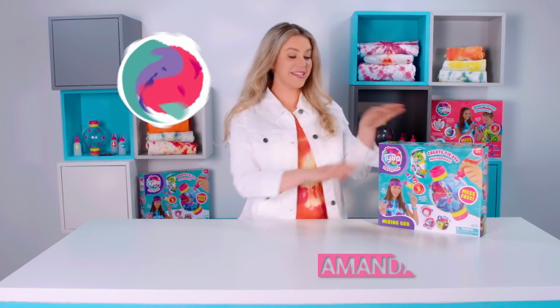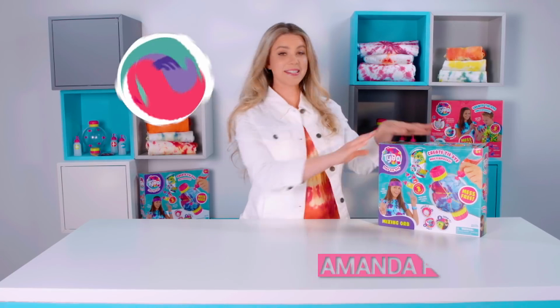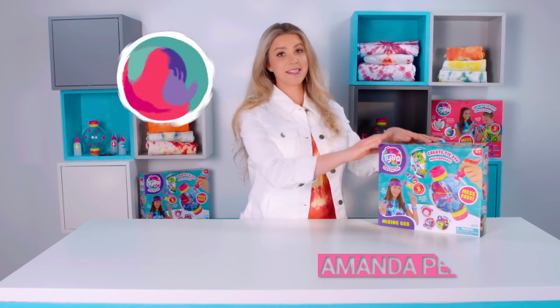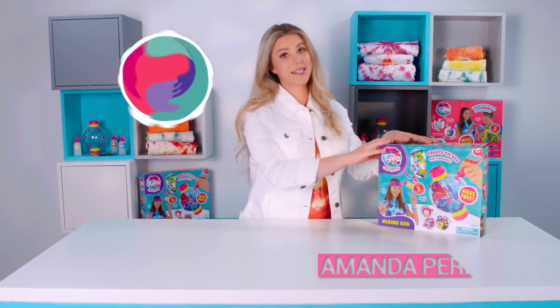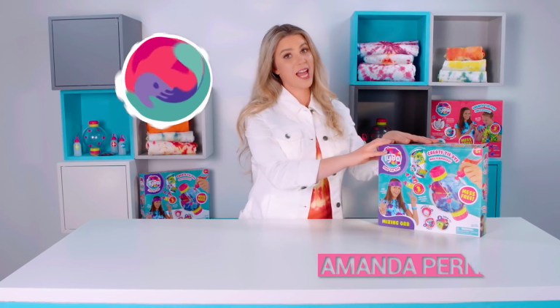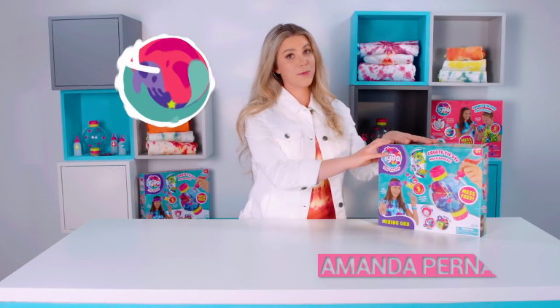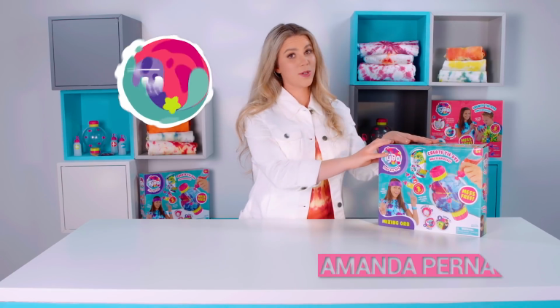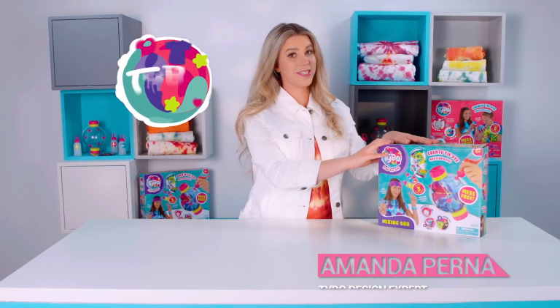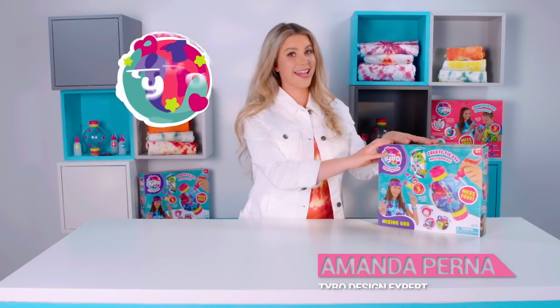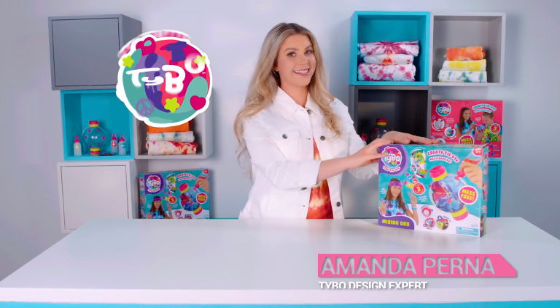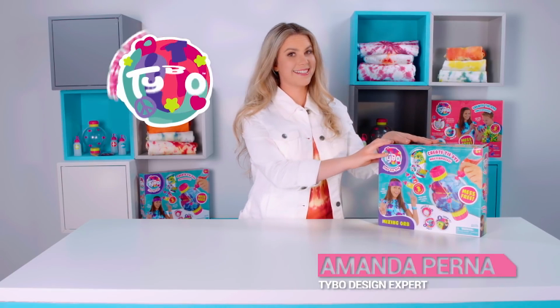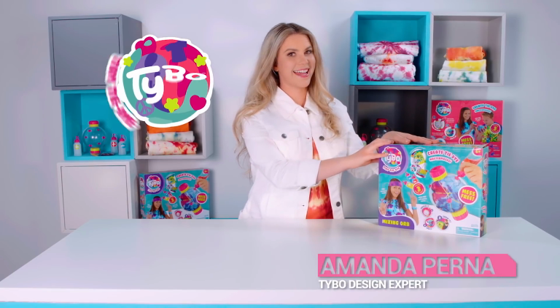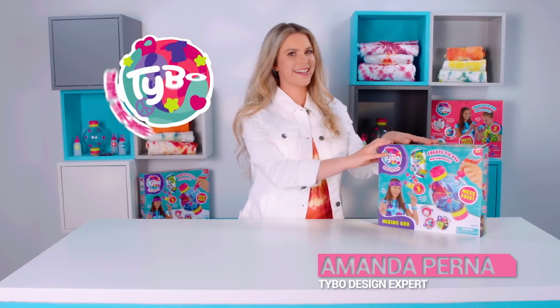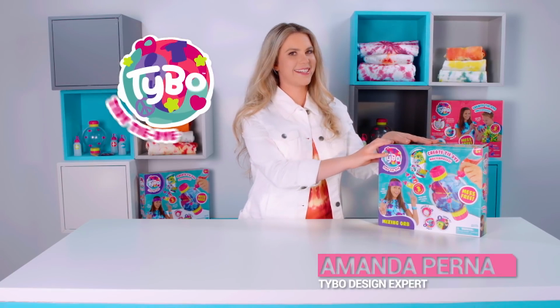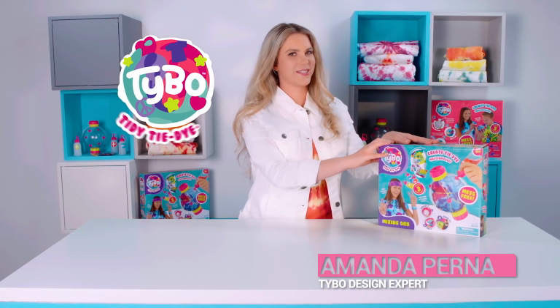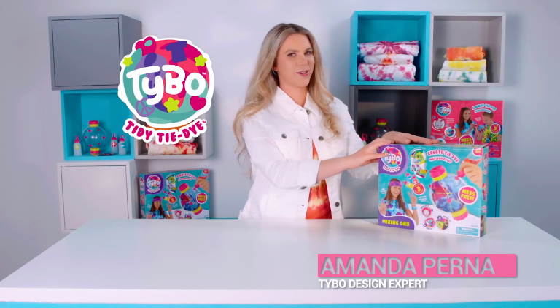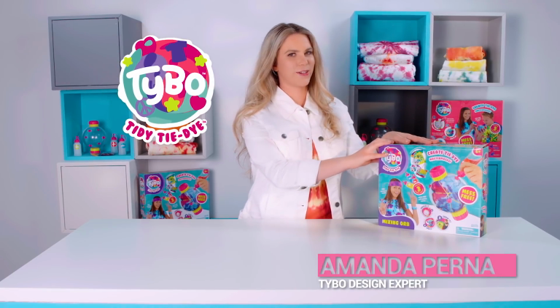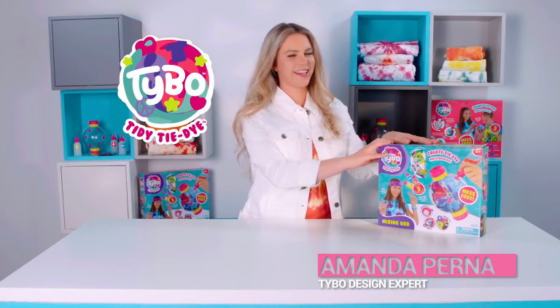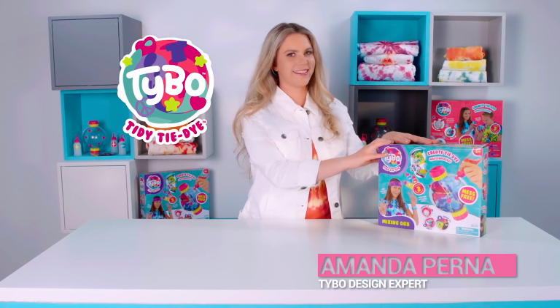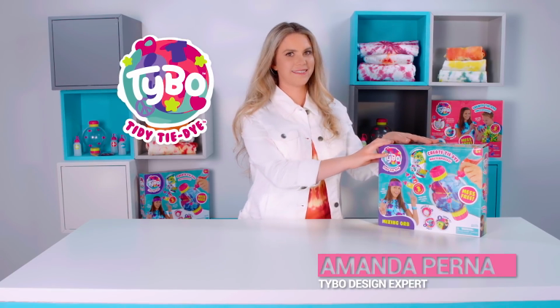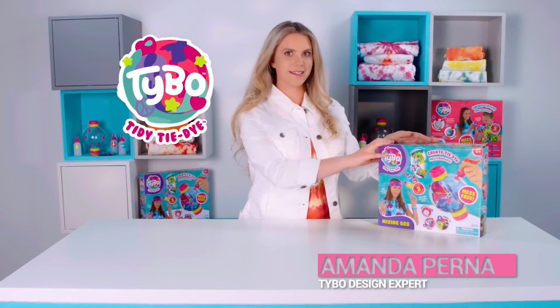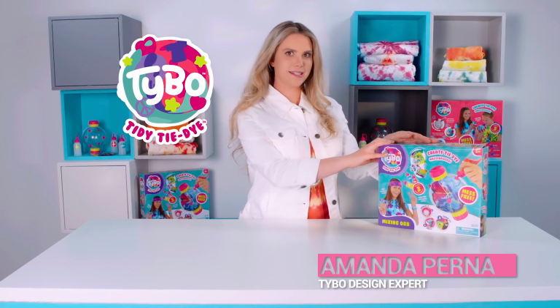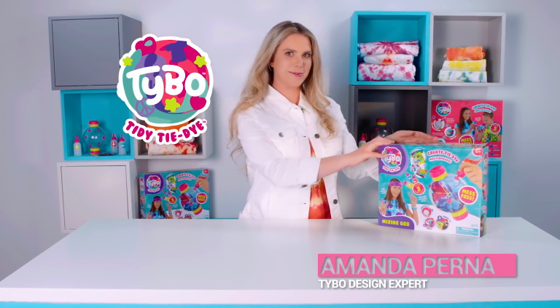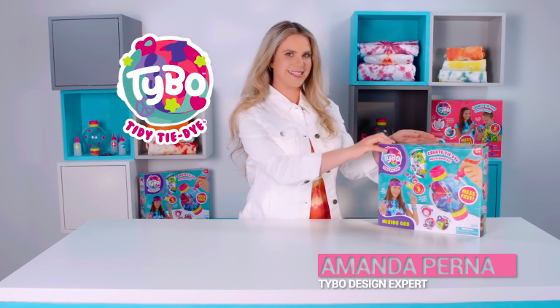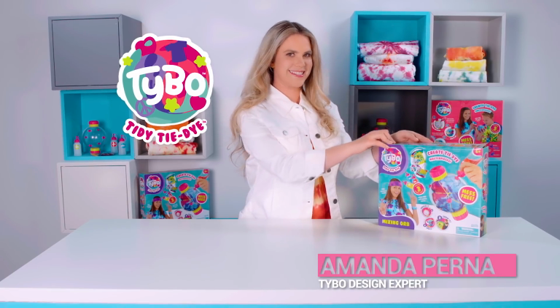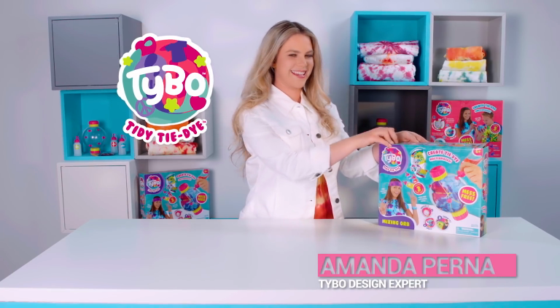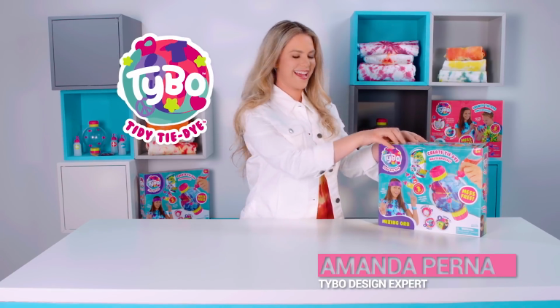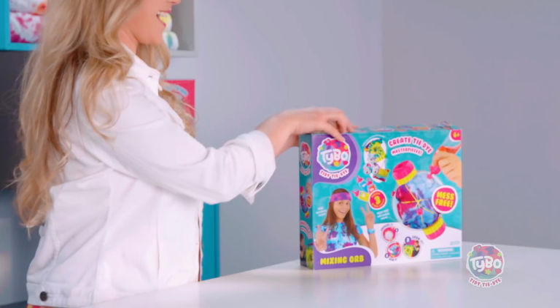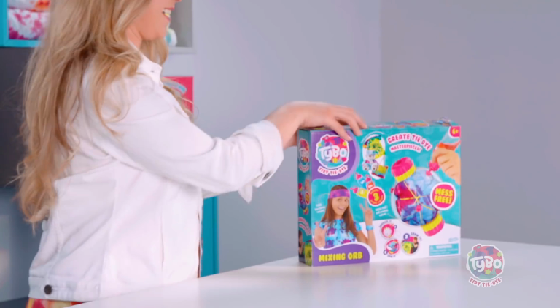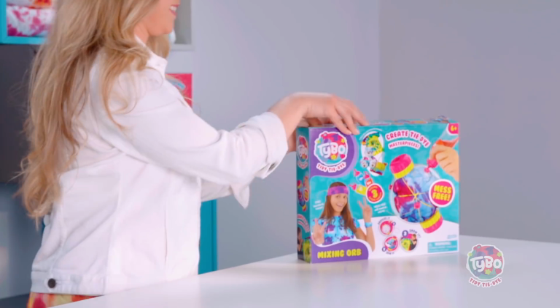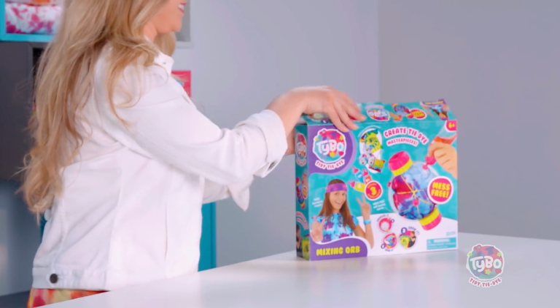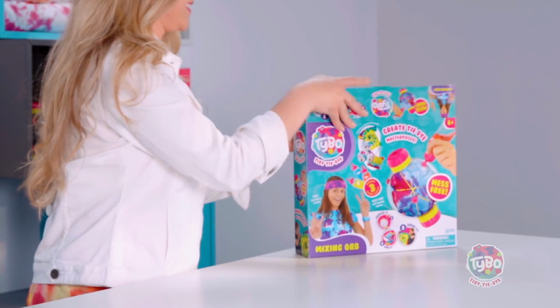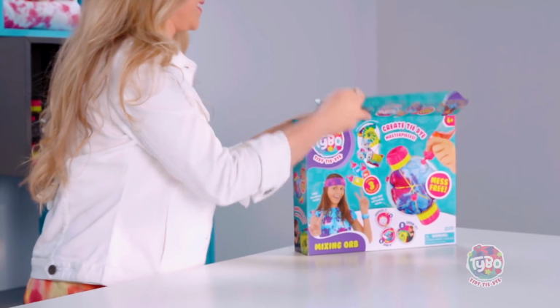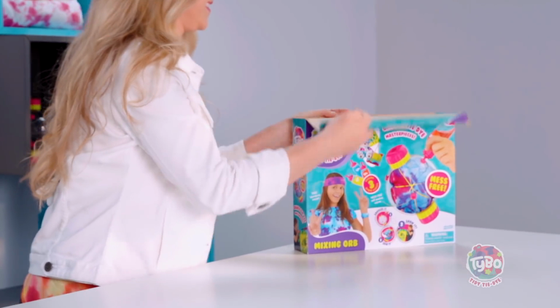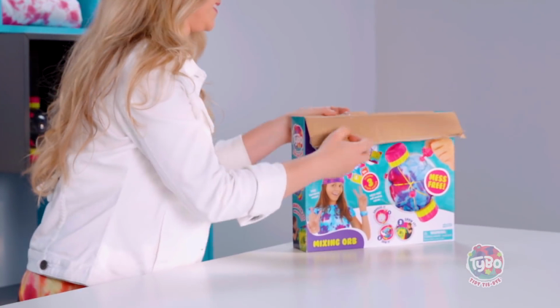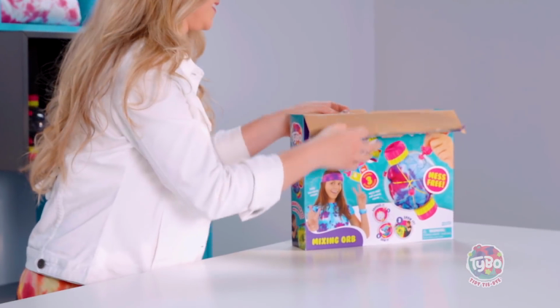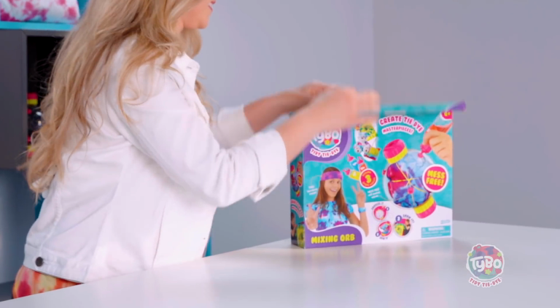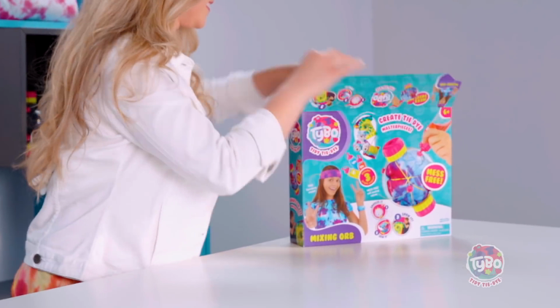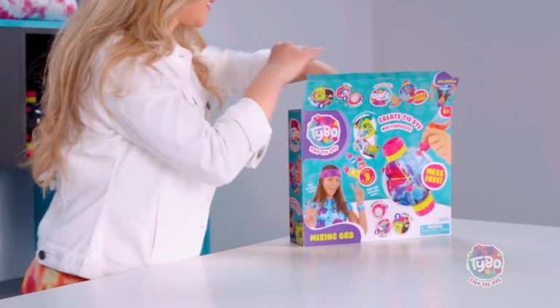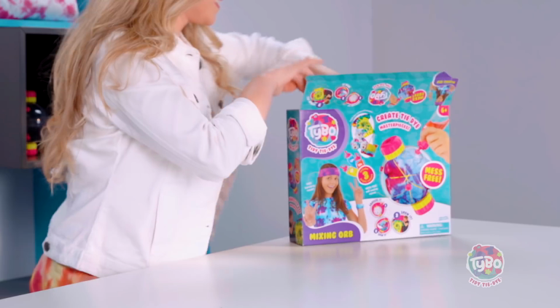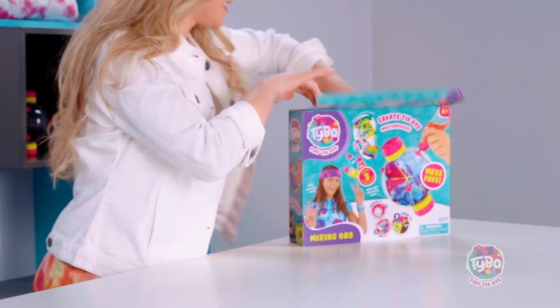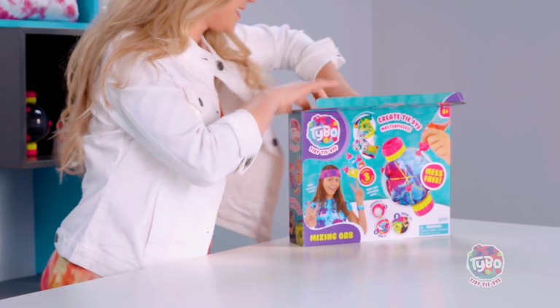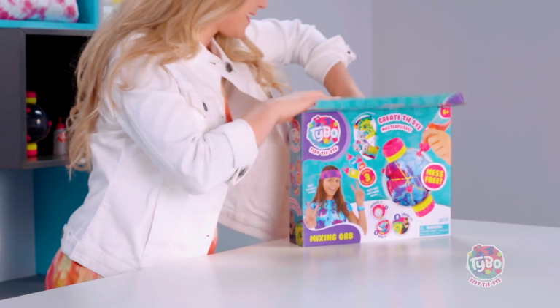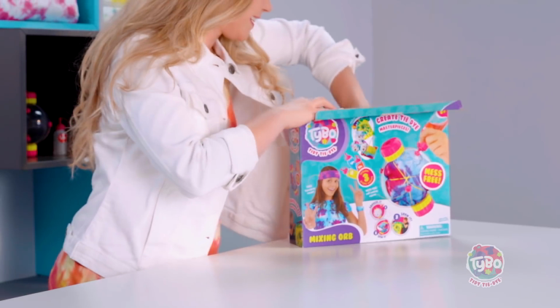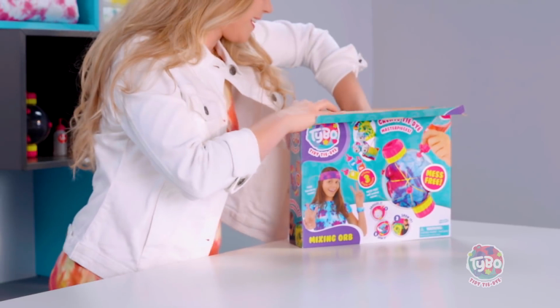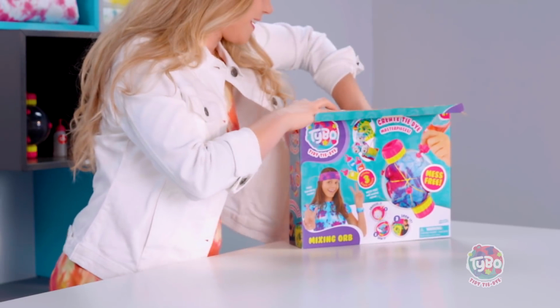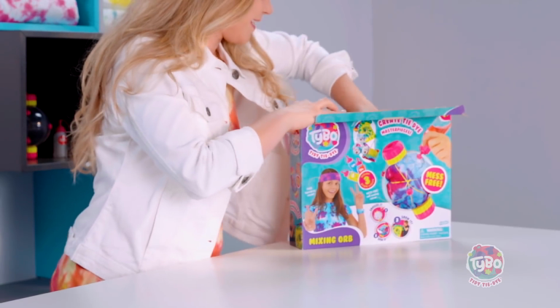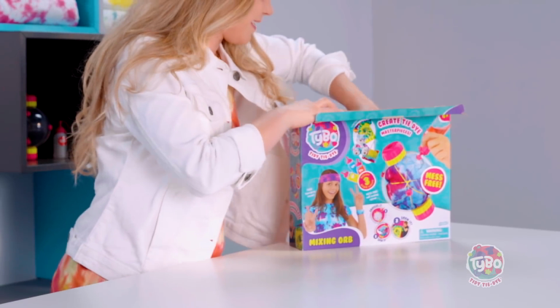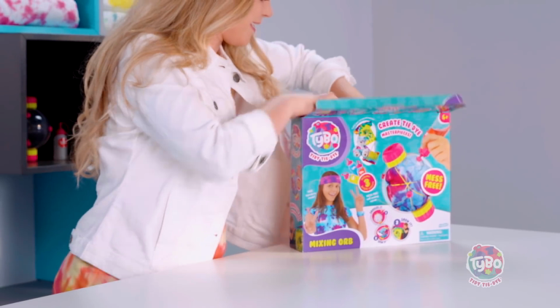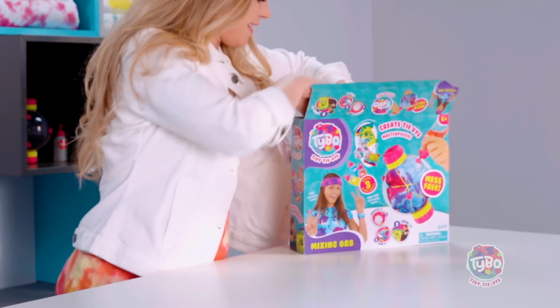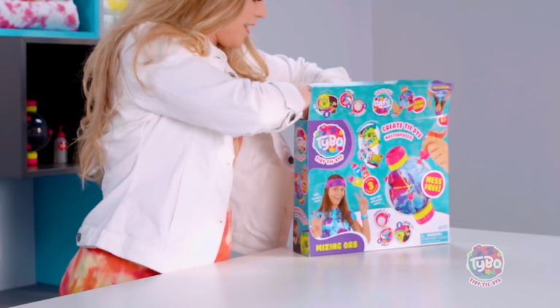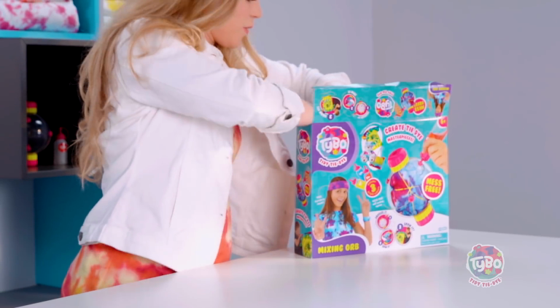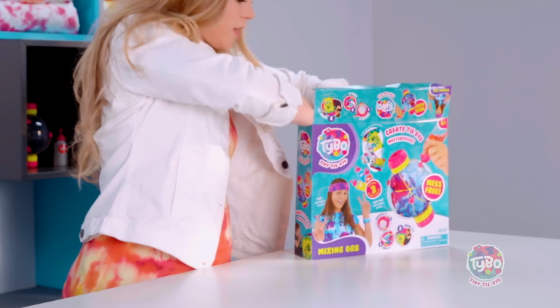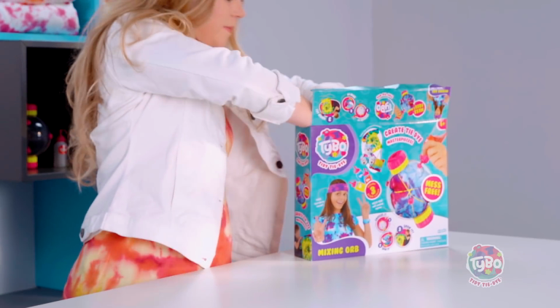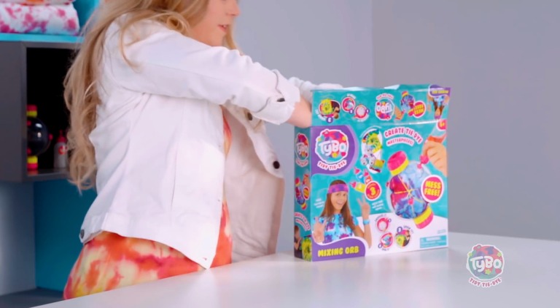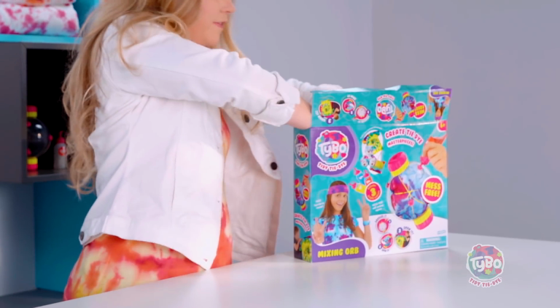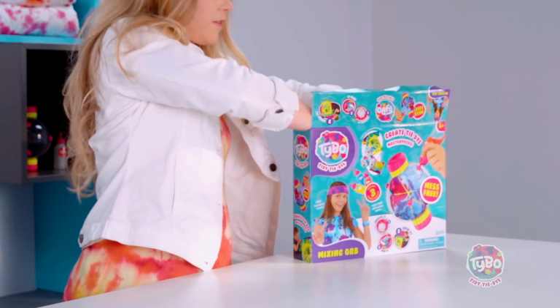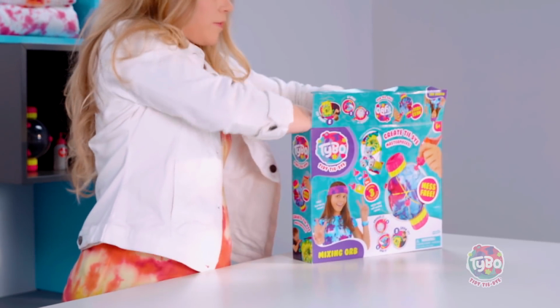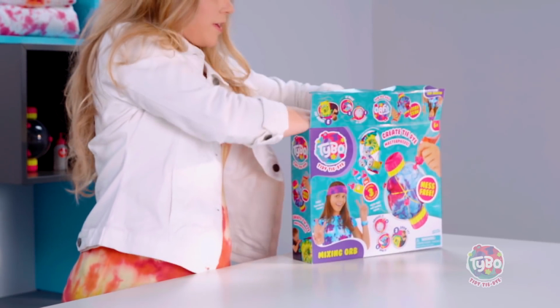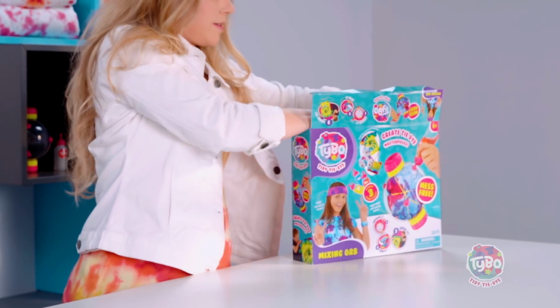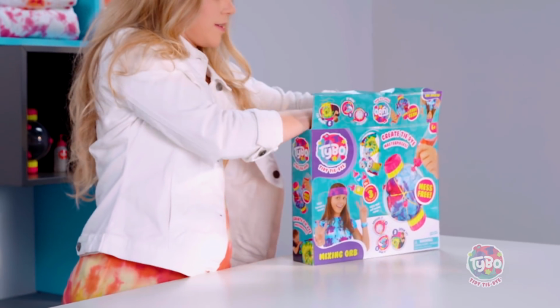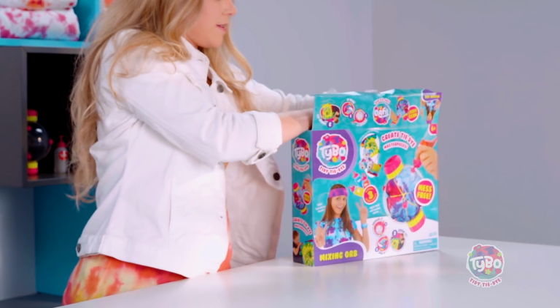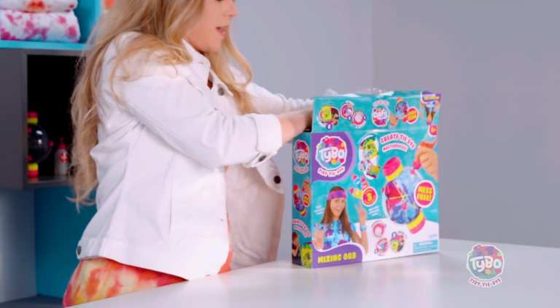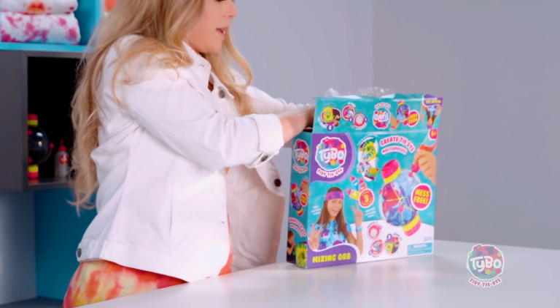This is a Tybo Tidy Tie-Dye Starter Kit. Let's see what's inside. Oh good, my favorite part is on top.